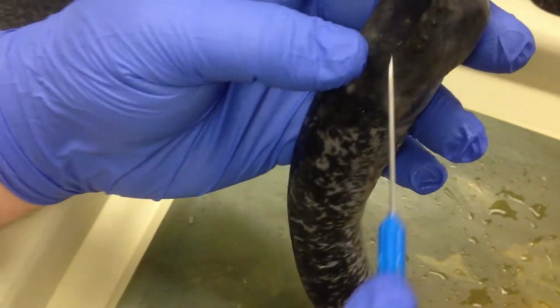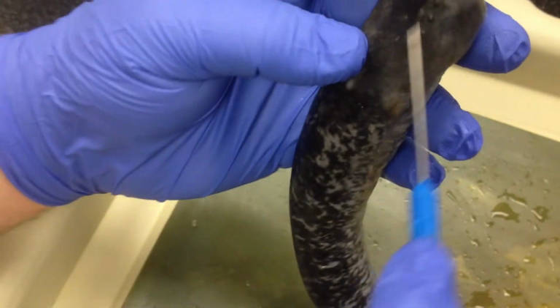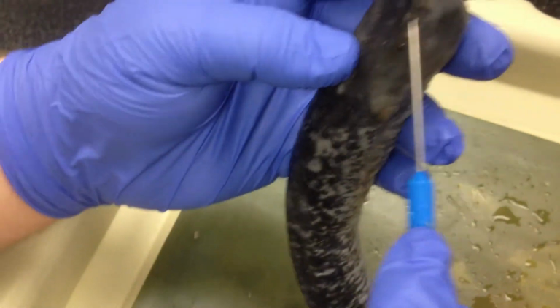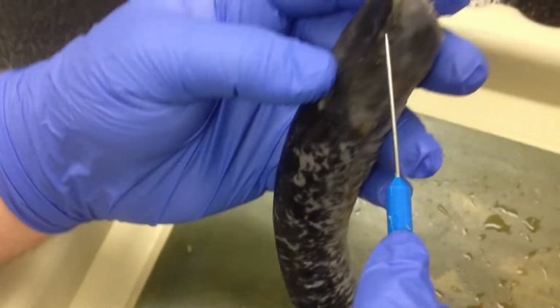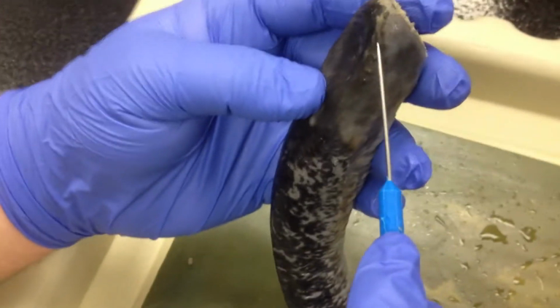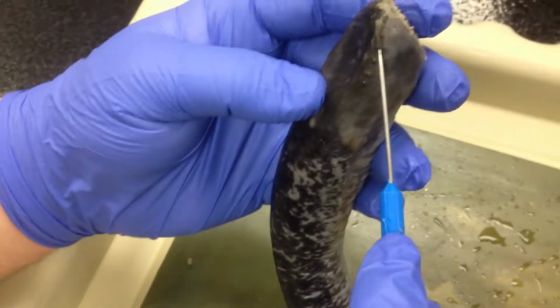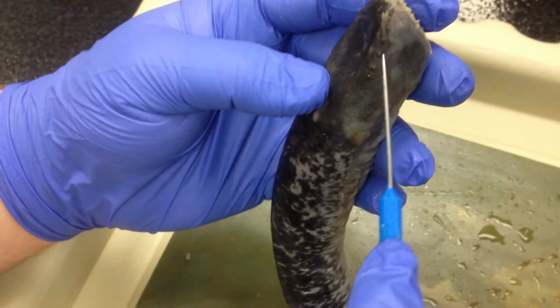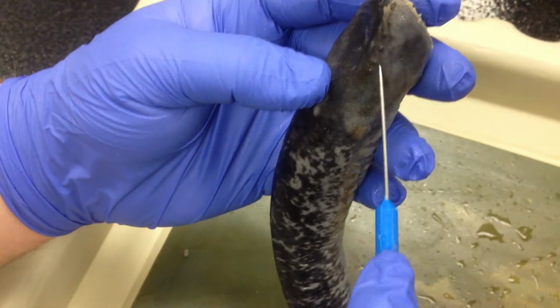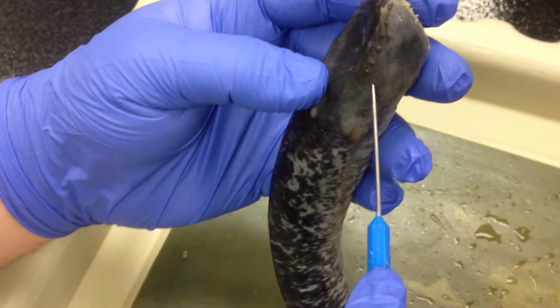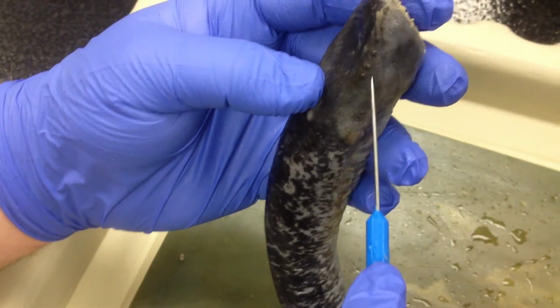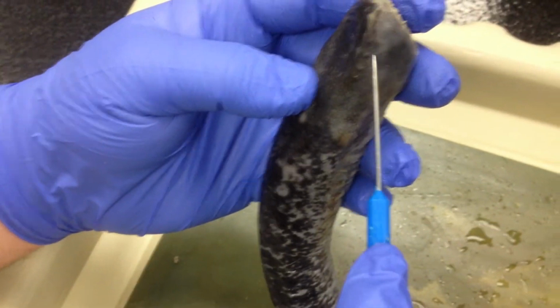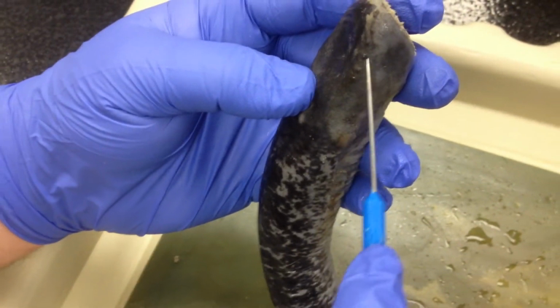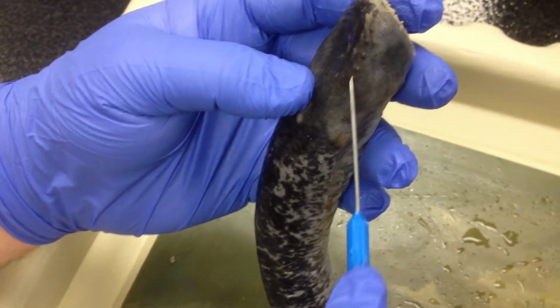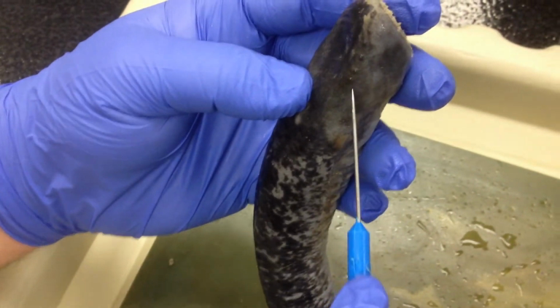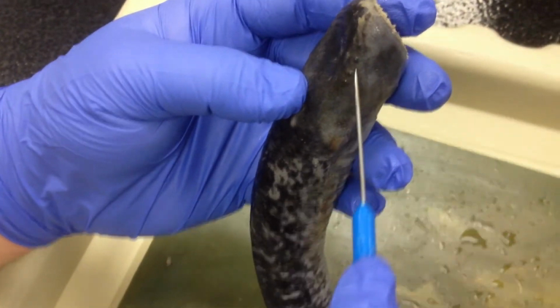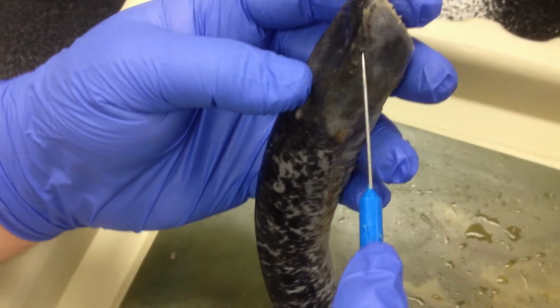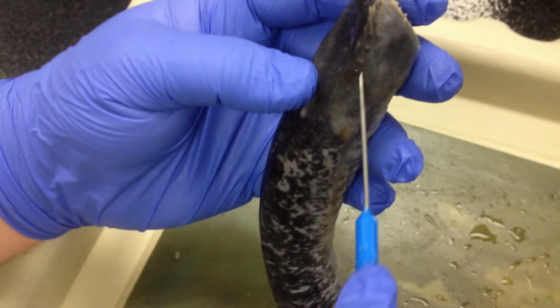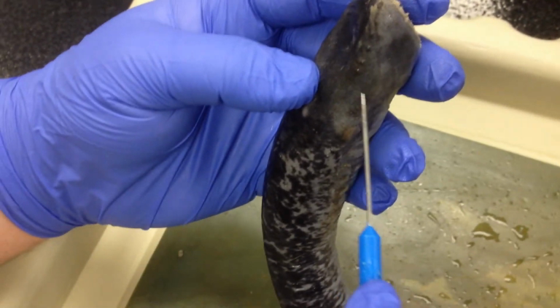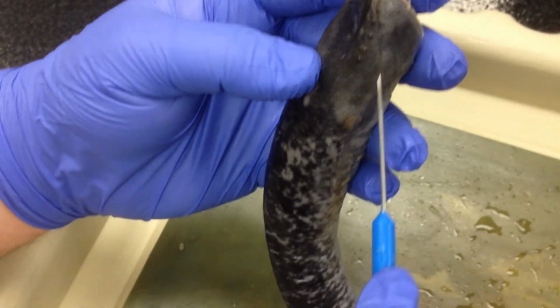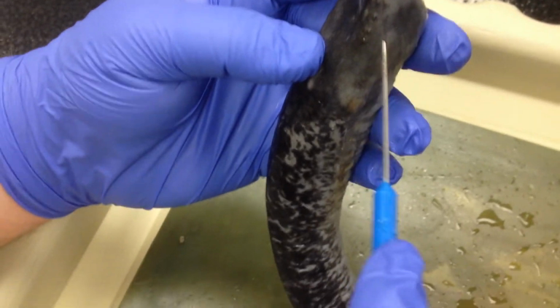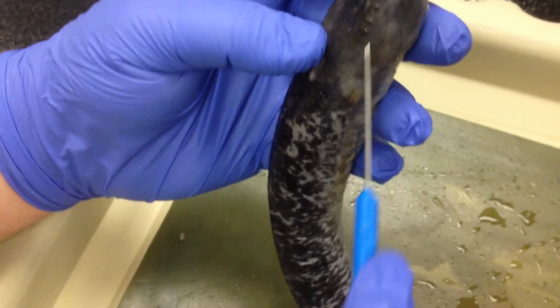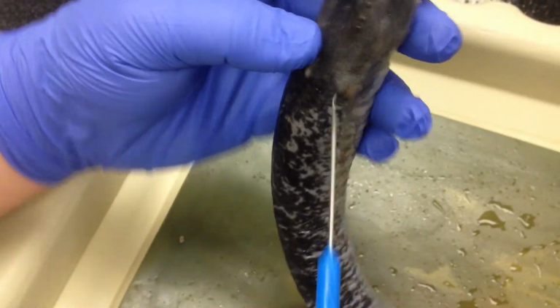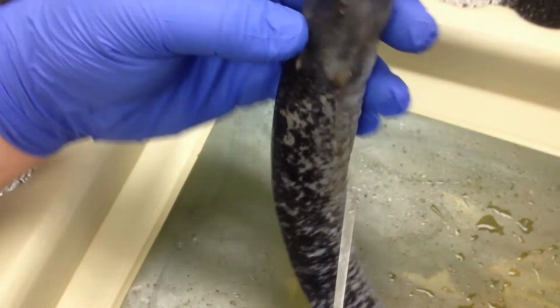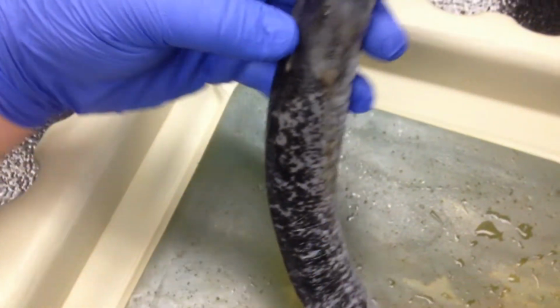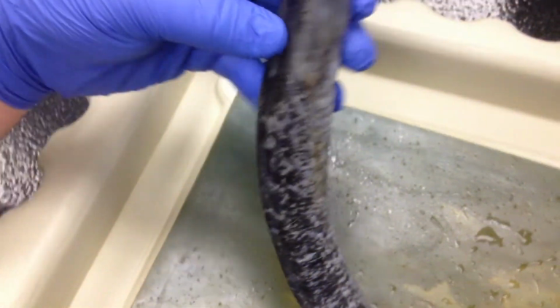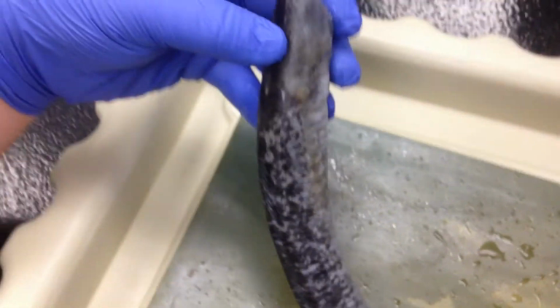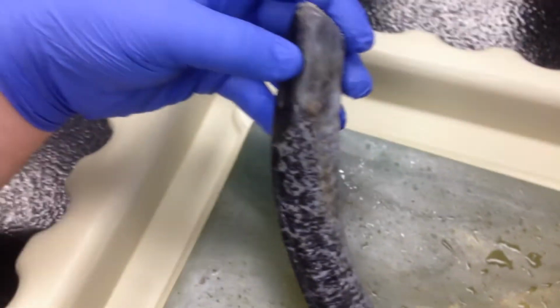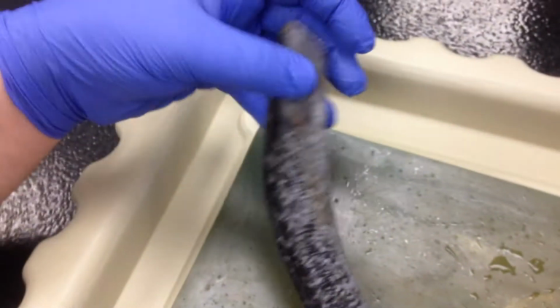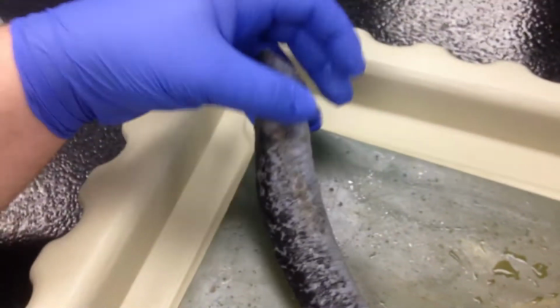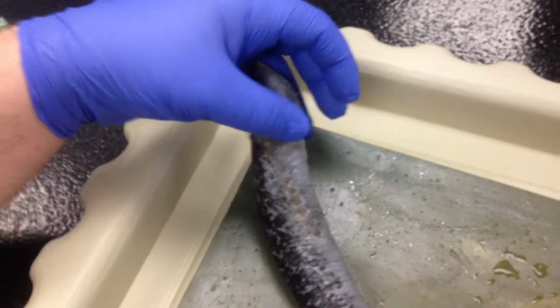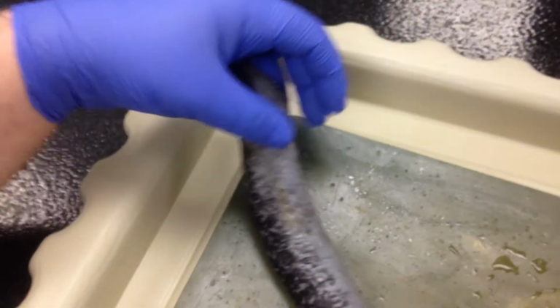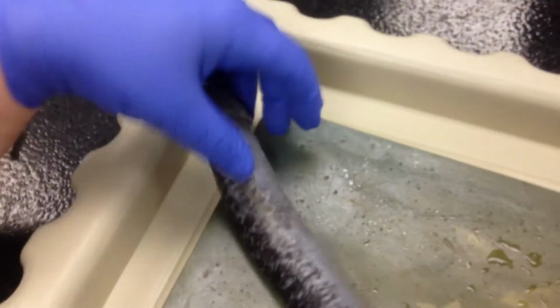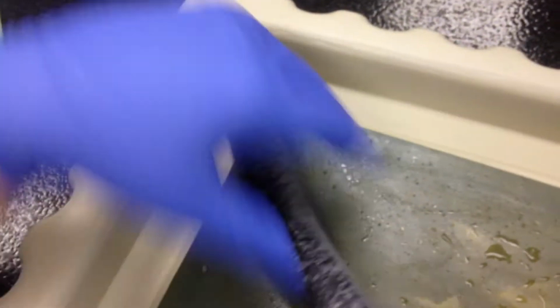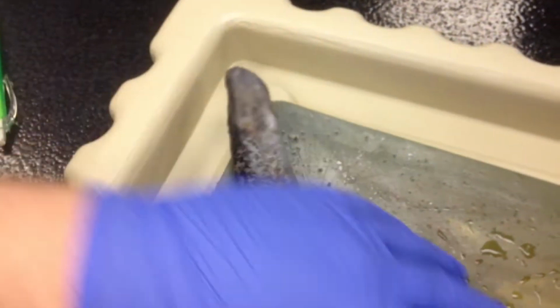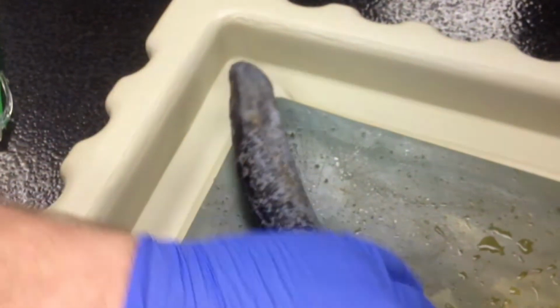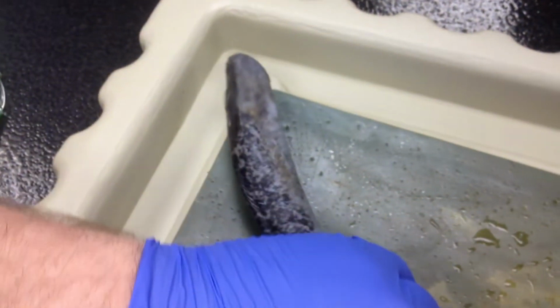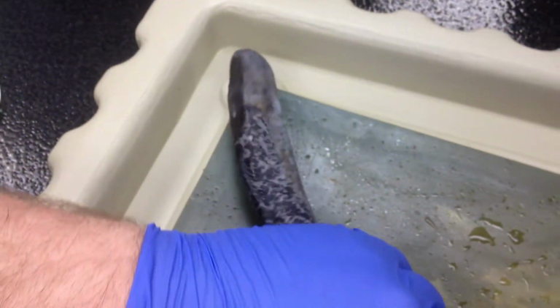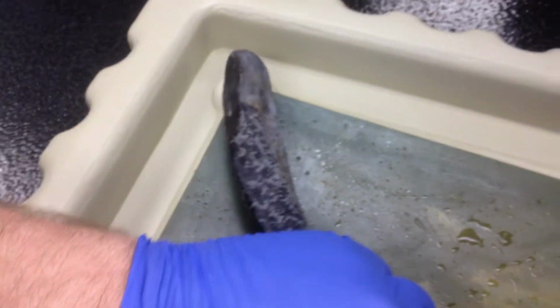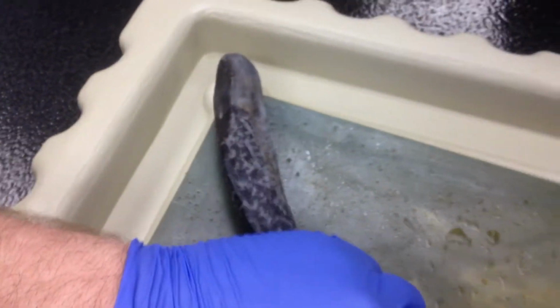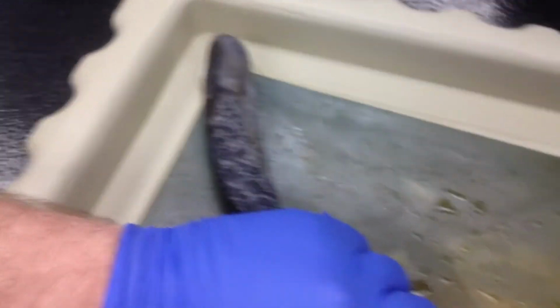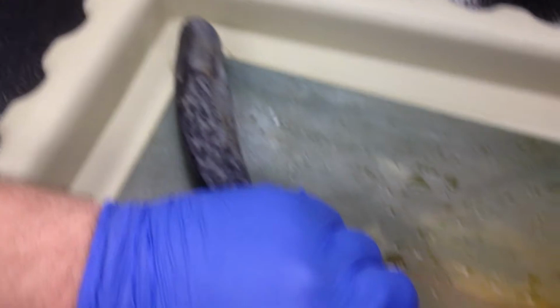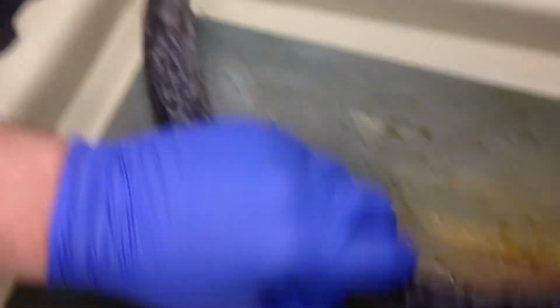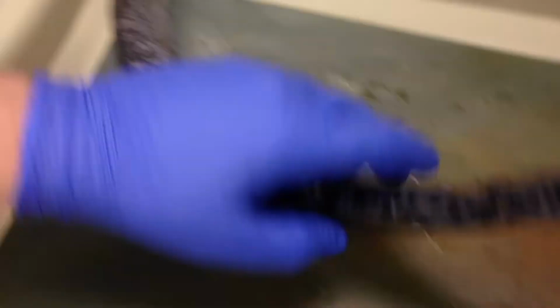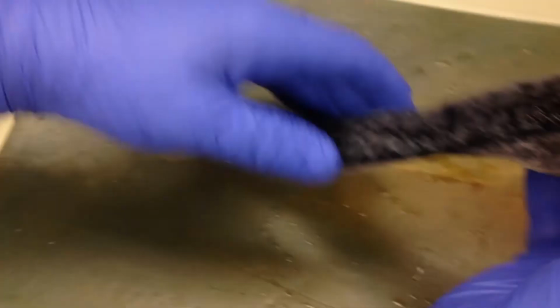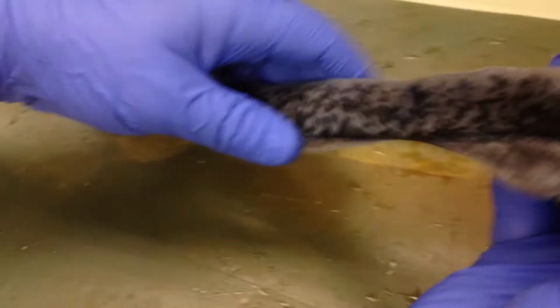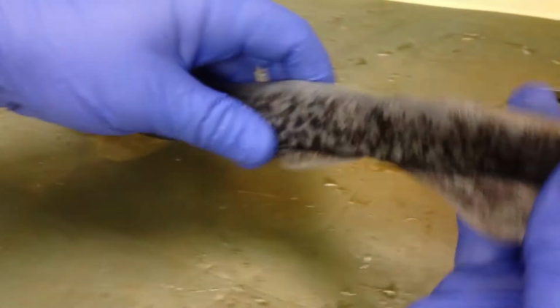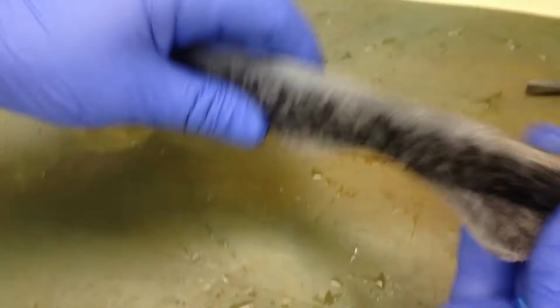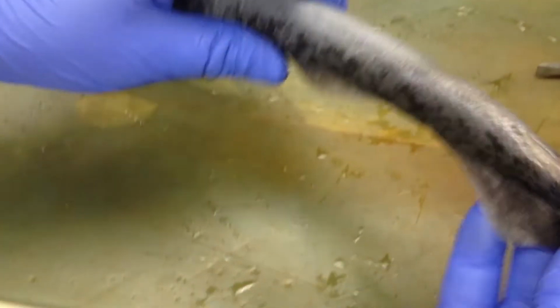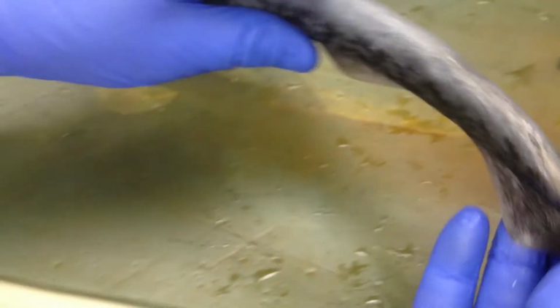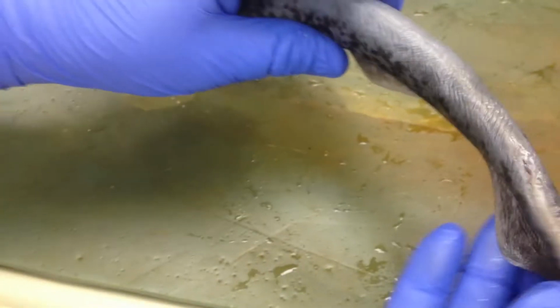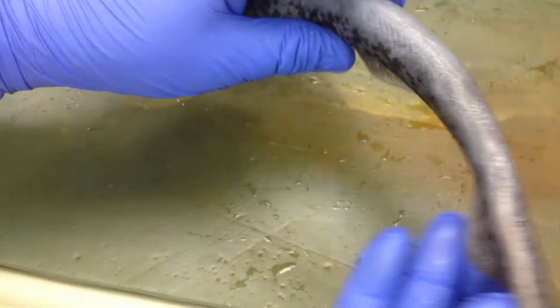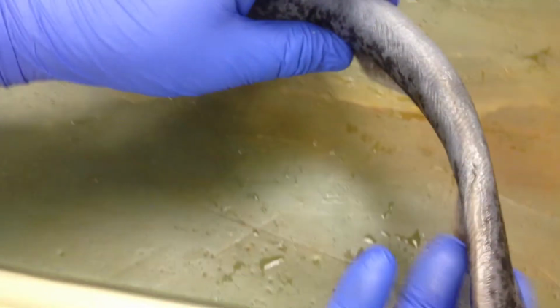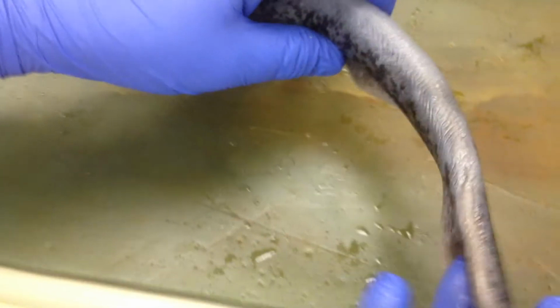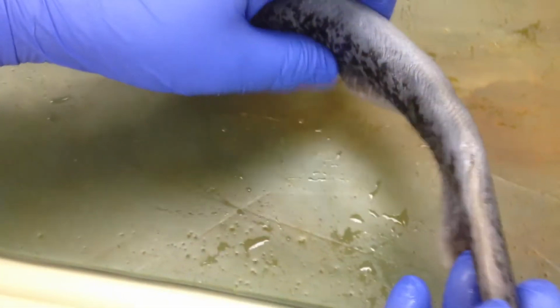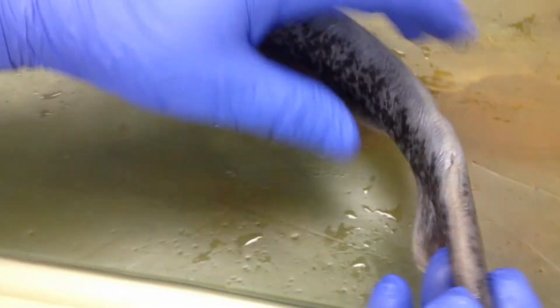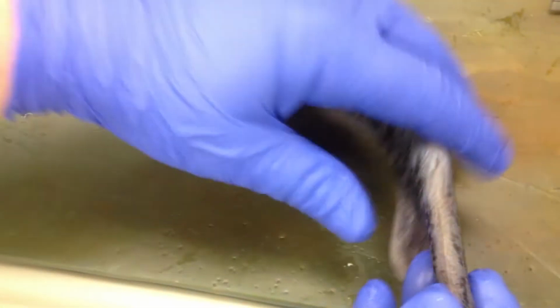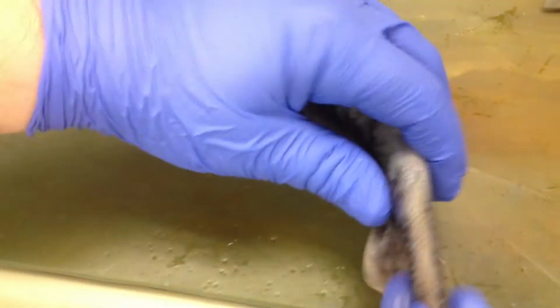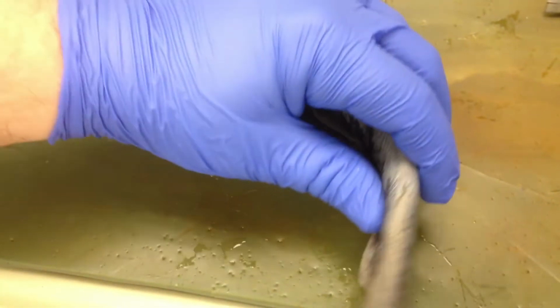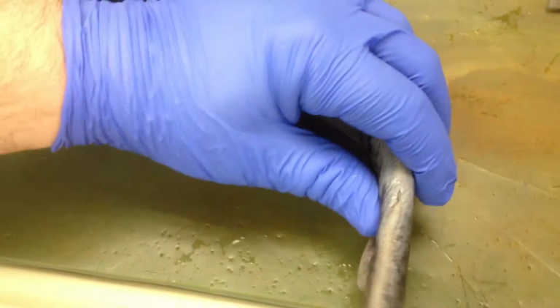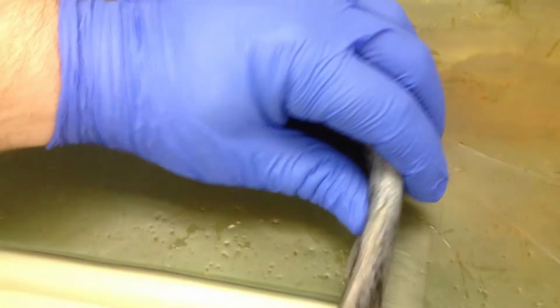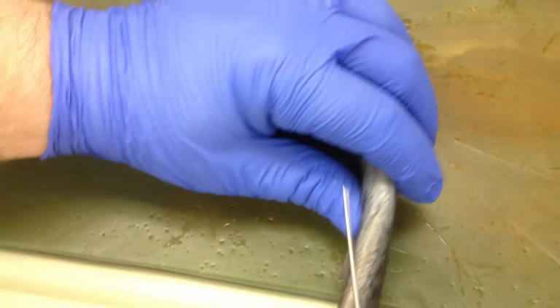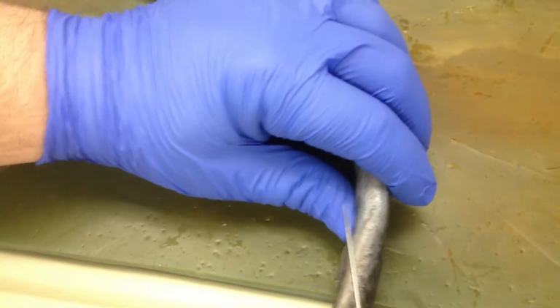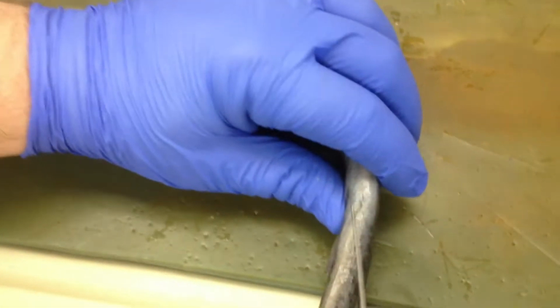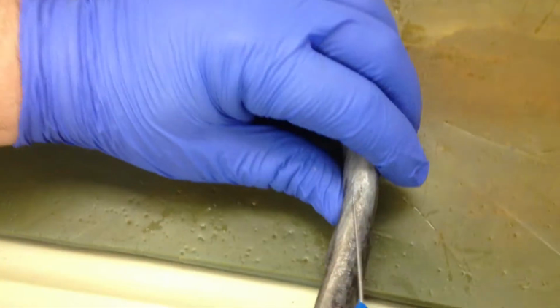Right there, you can kind of see them better on this side — little bumps. On the rear, we have the cloaca.